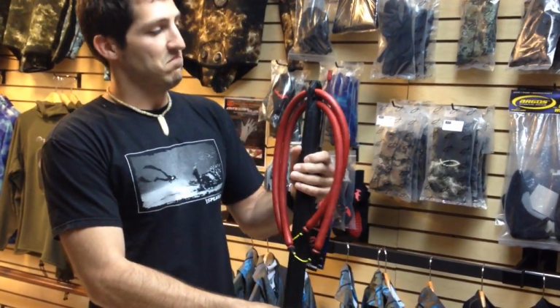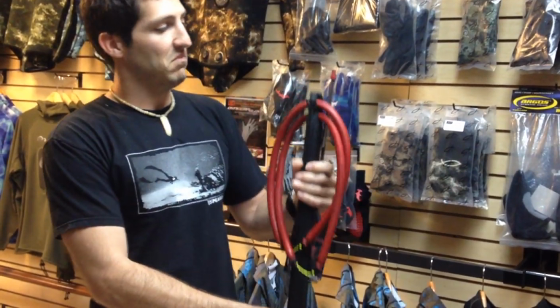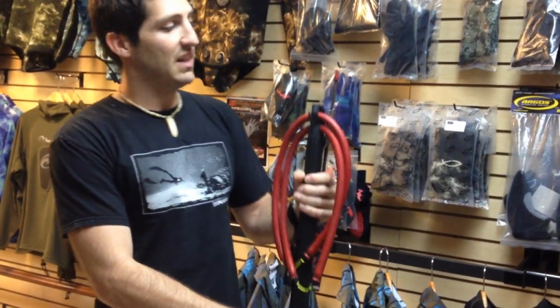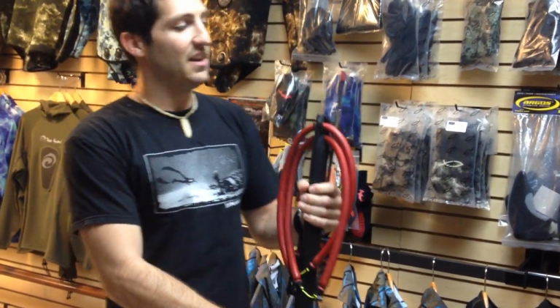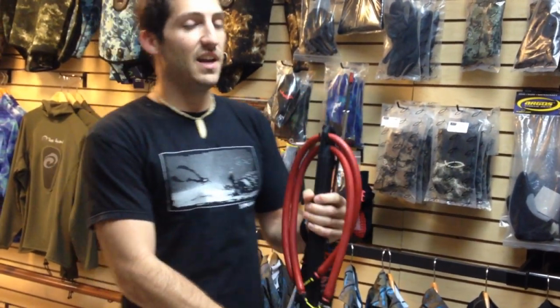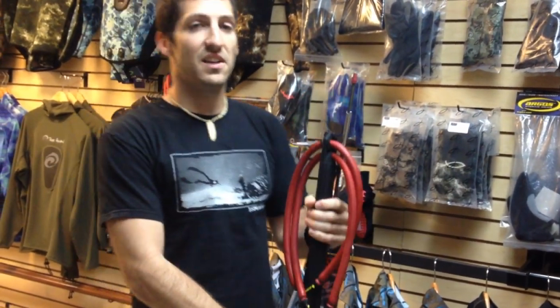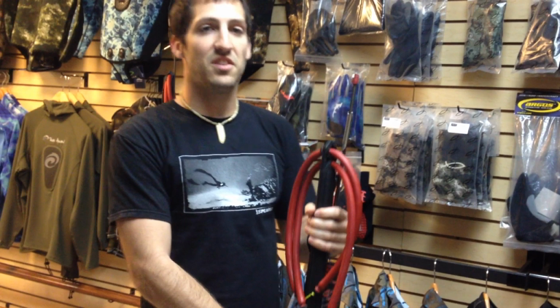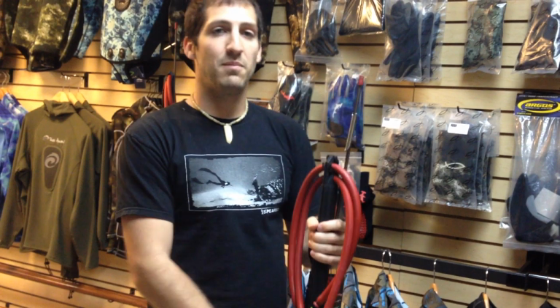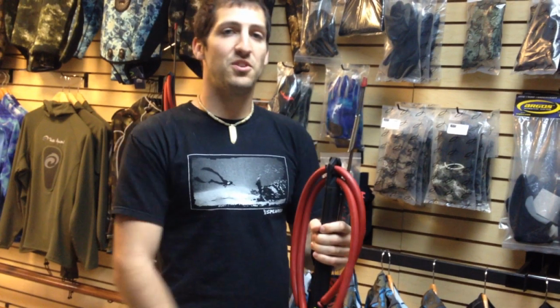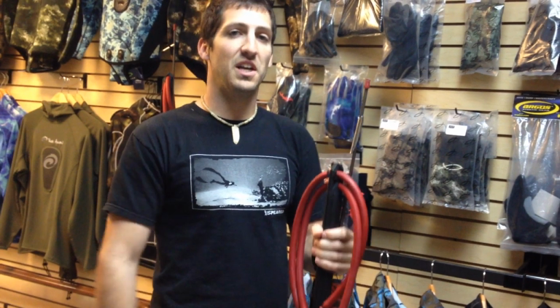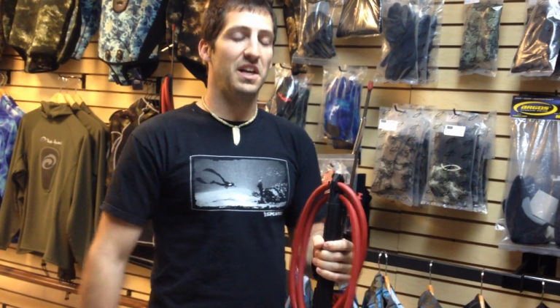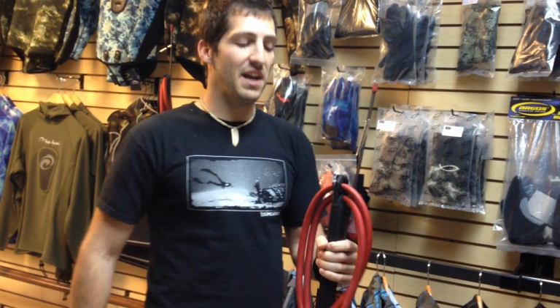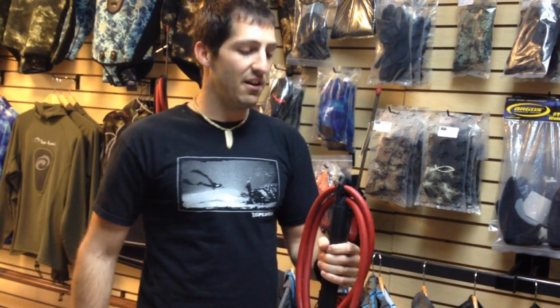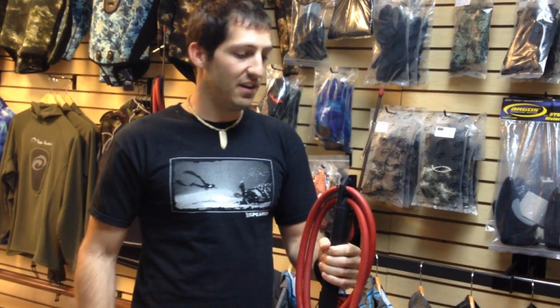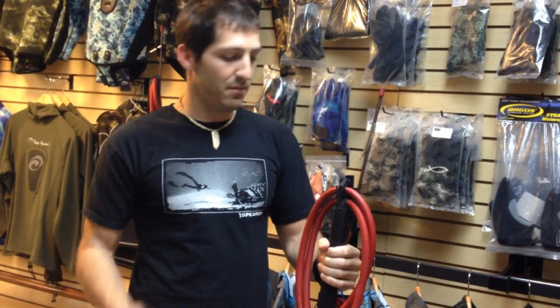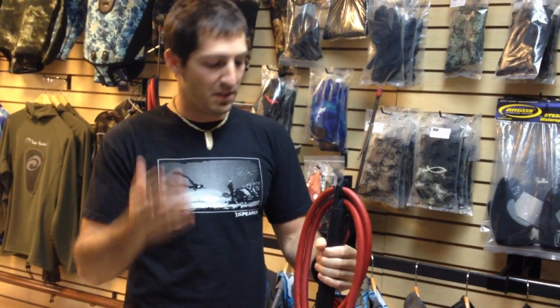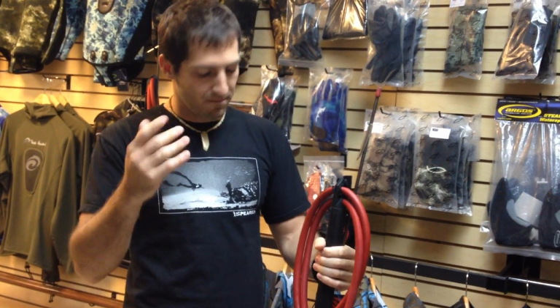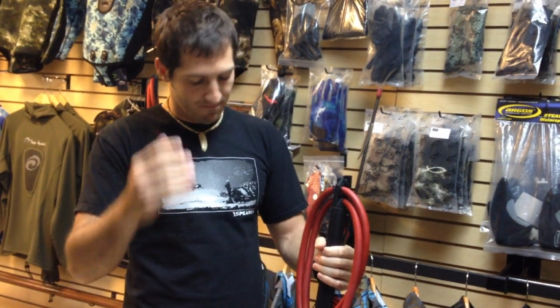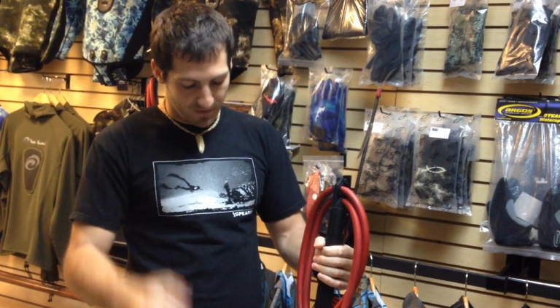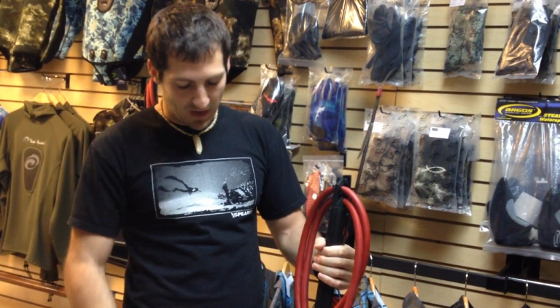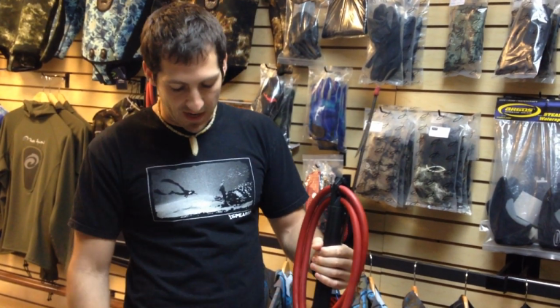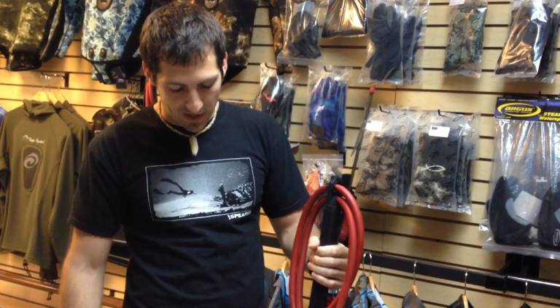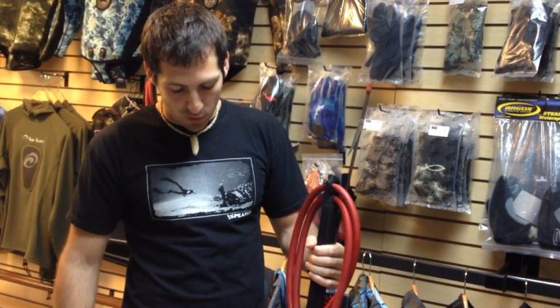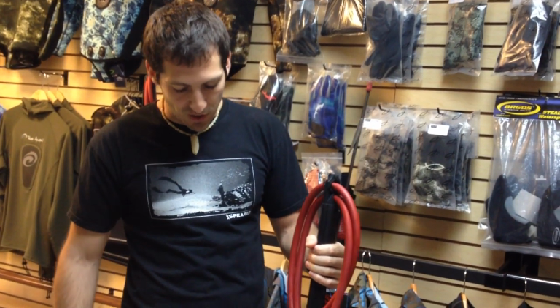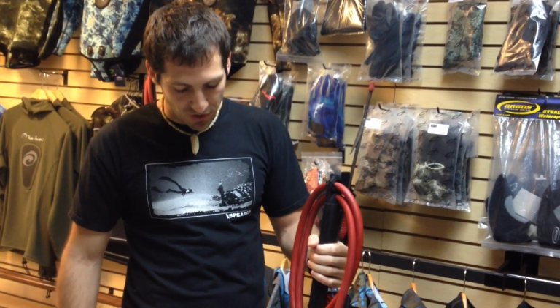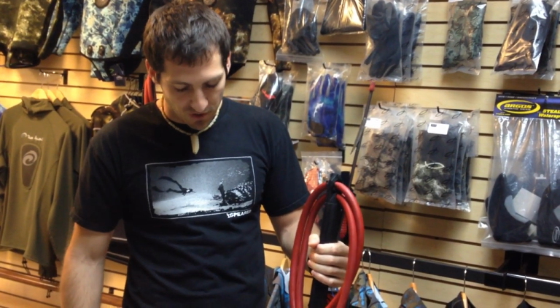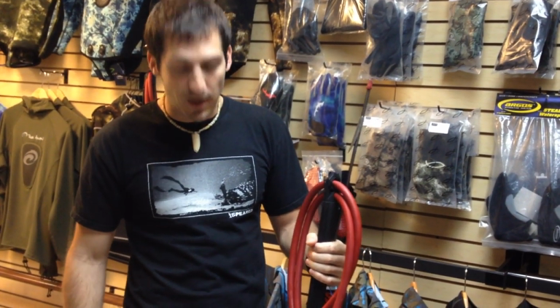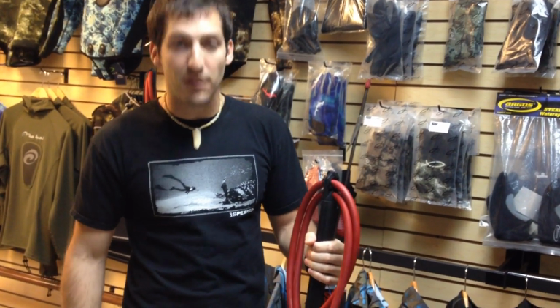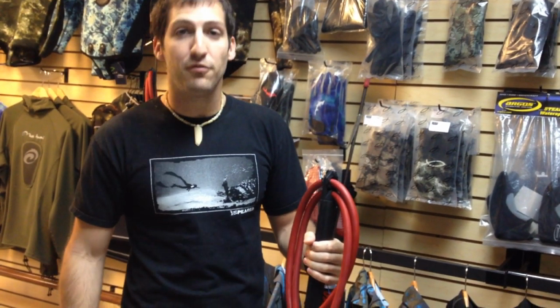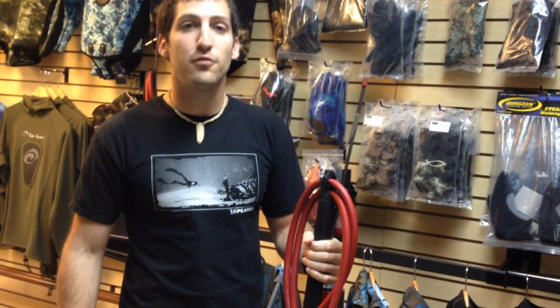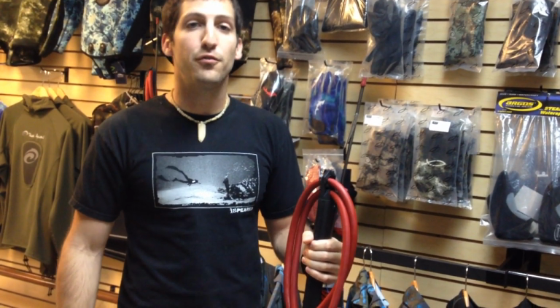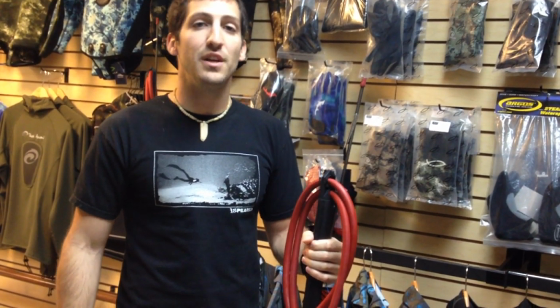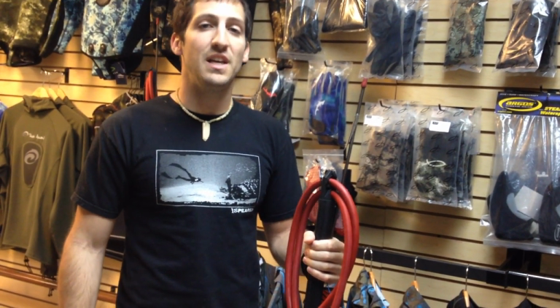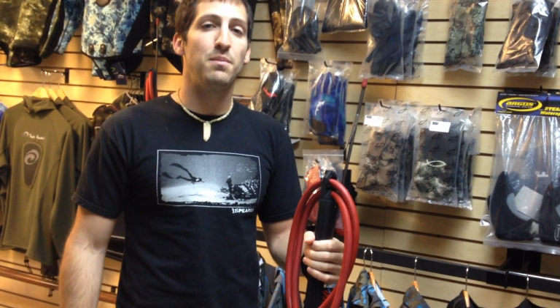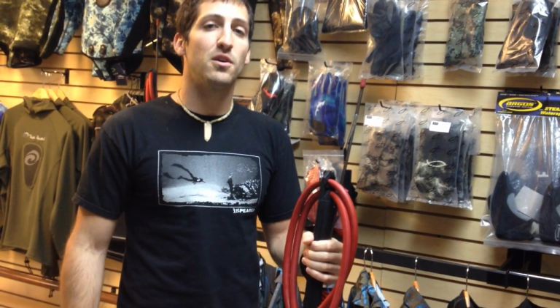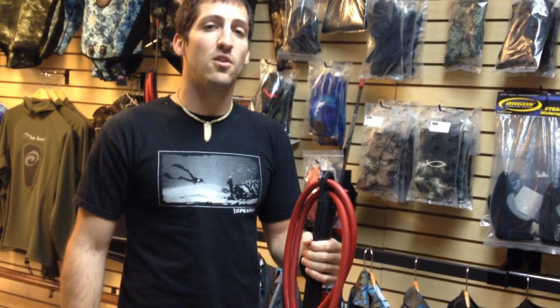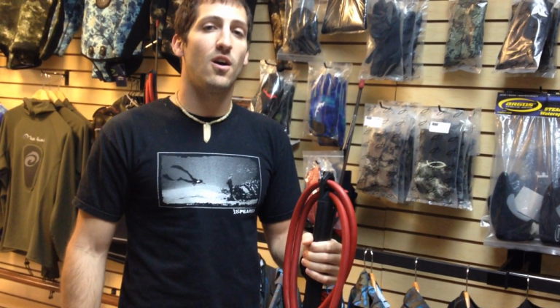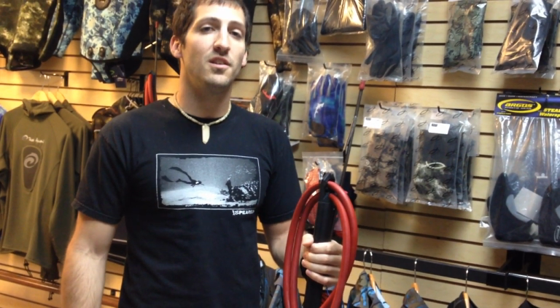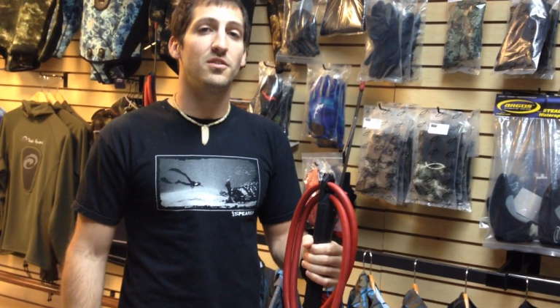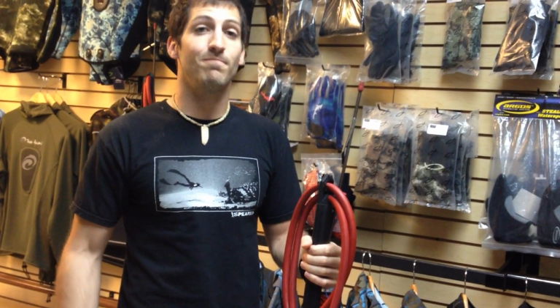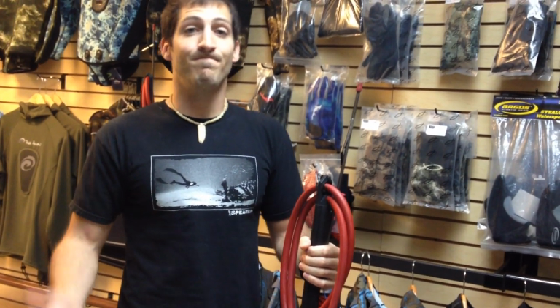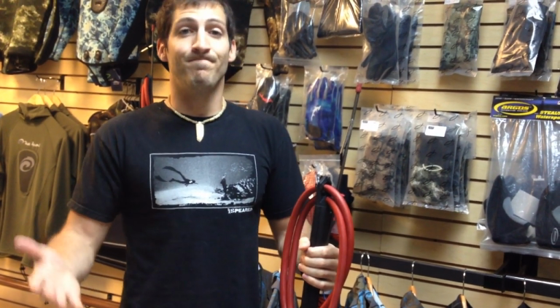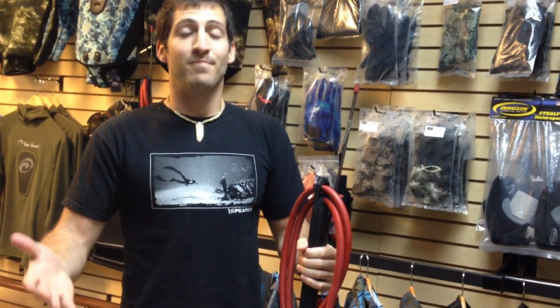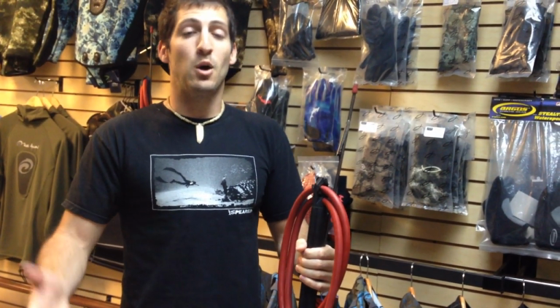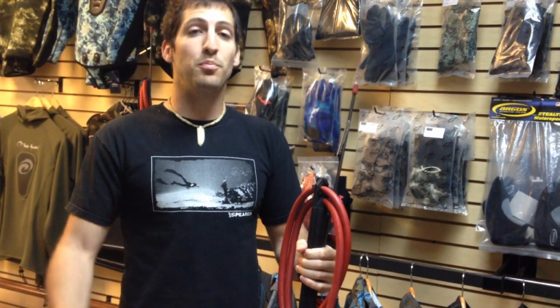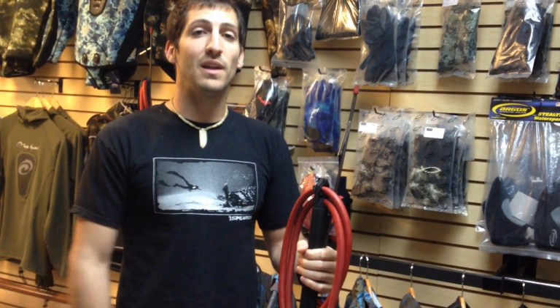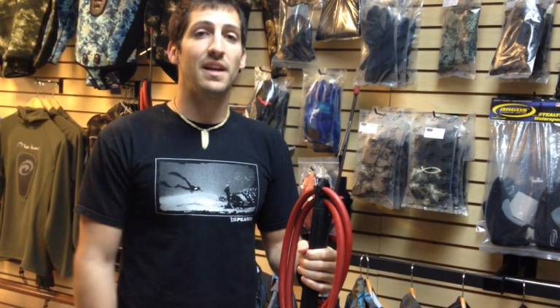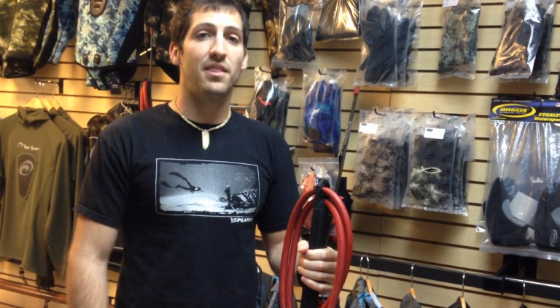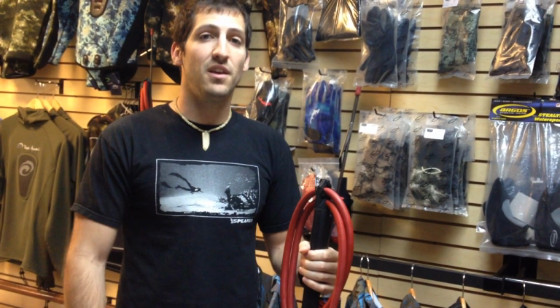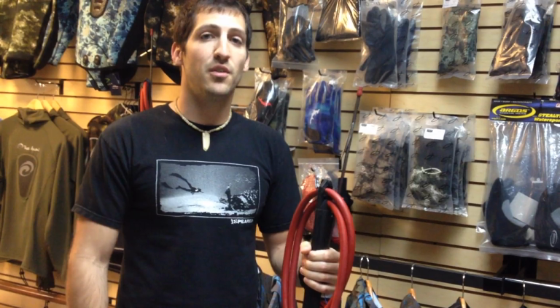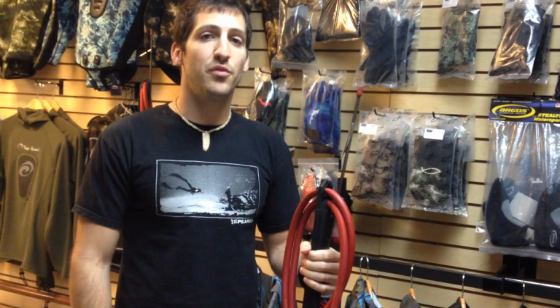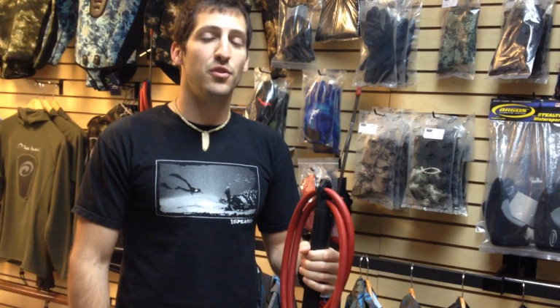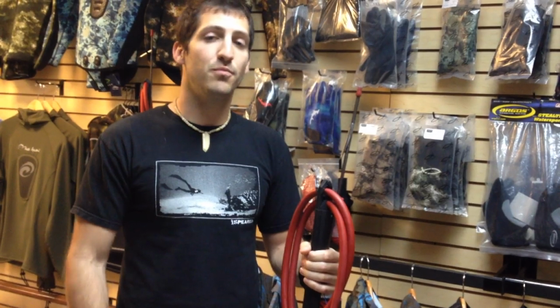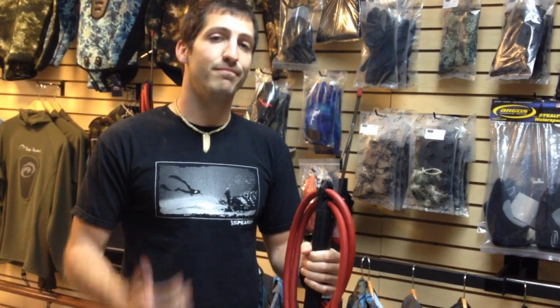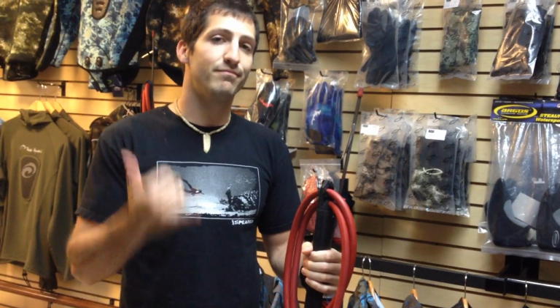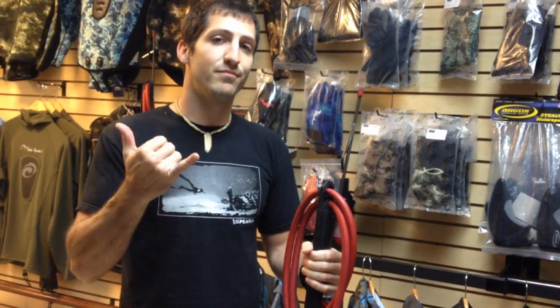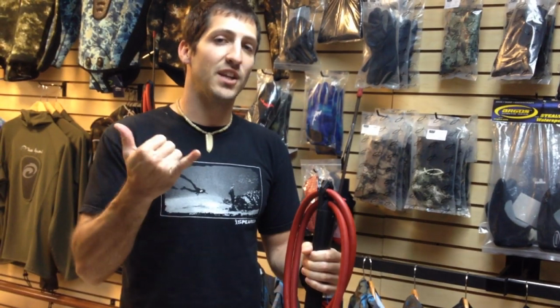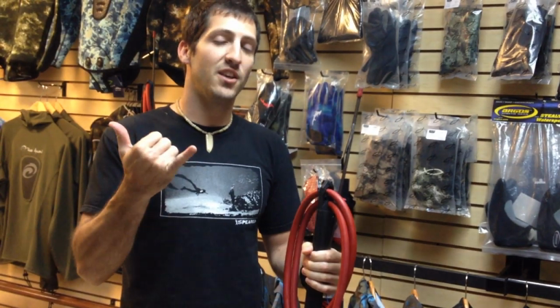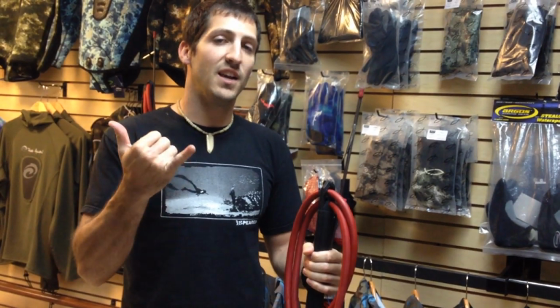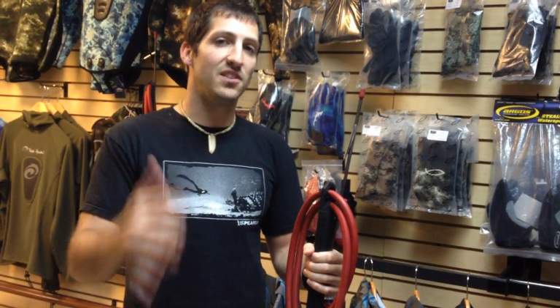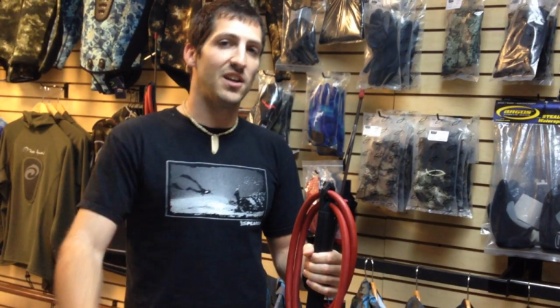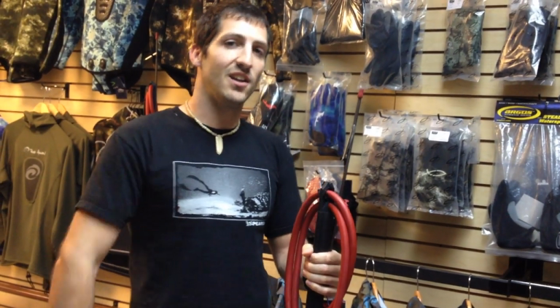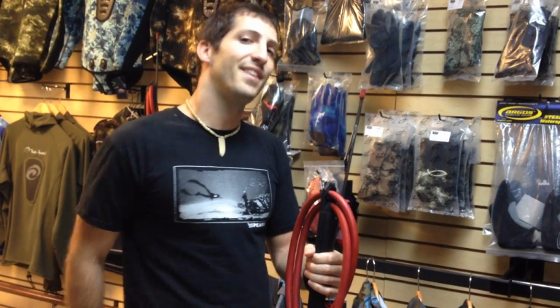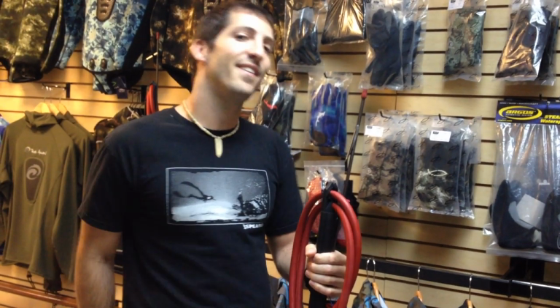I'm glad you guys came to check it out. If you got any questions about it feel free to email or call us. Hope you like the review. Check you guys out later.